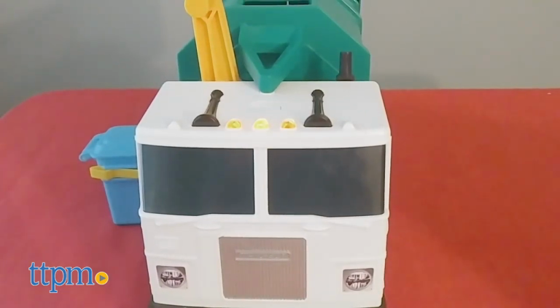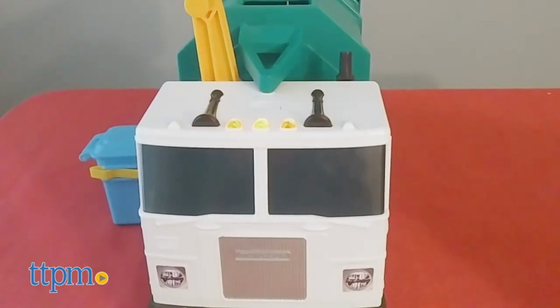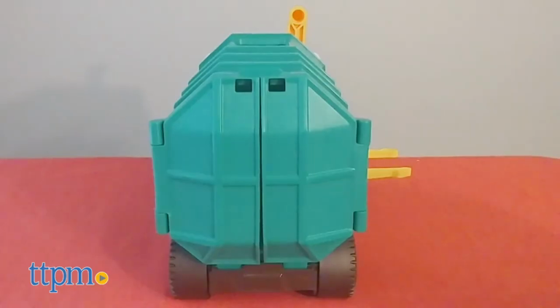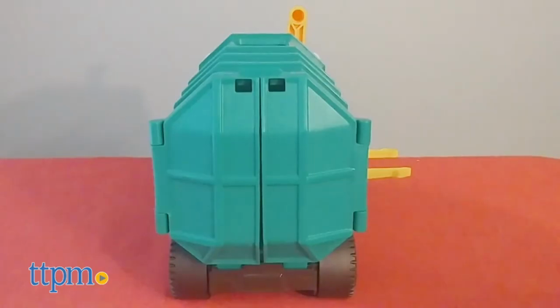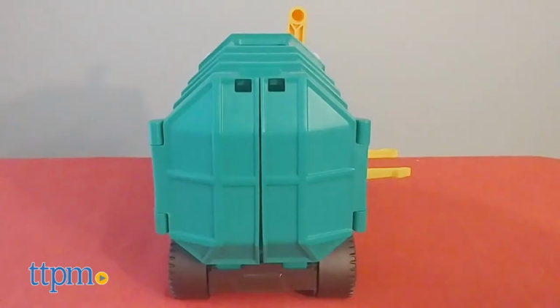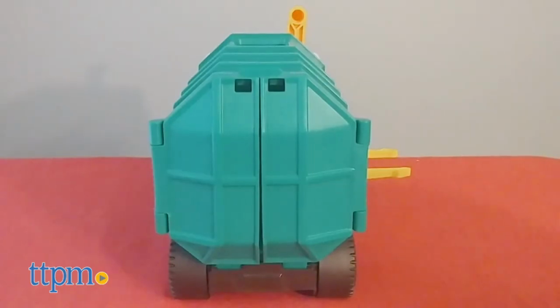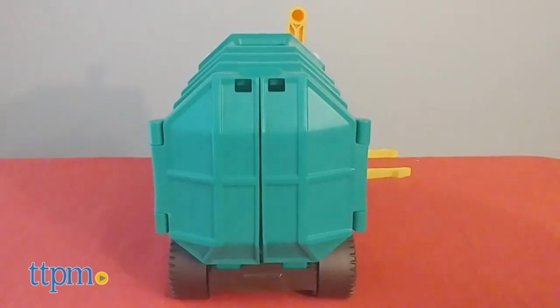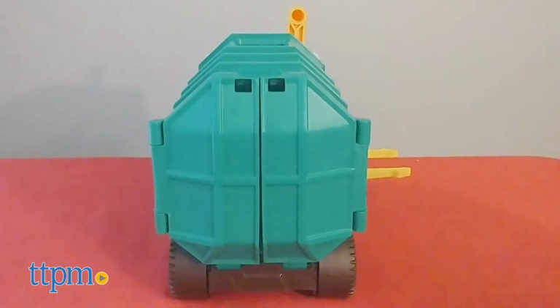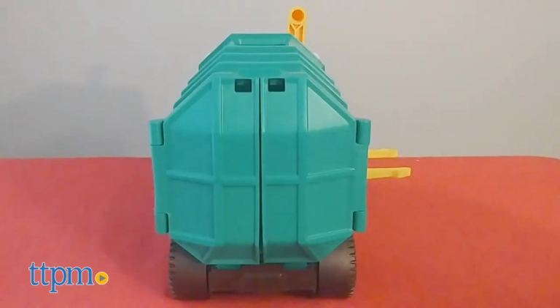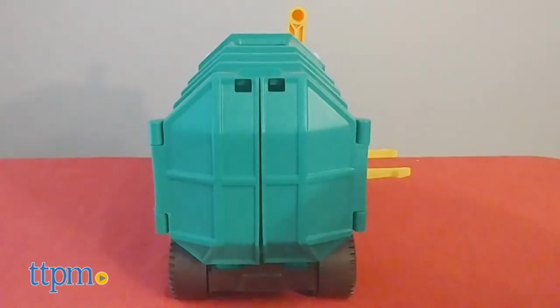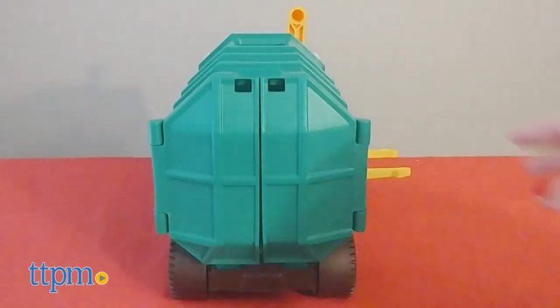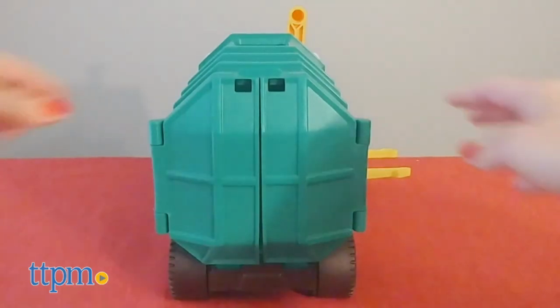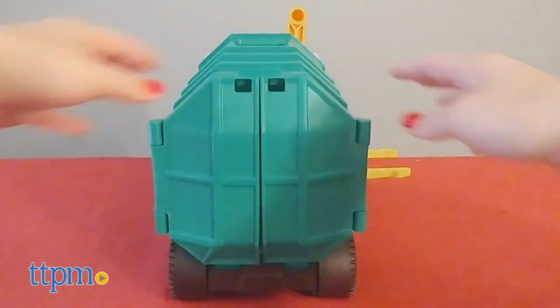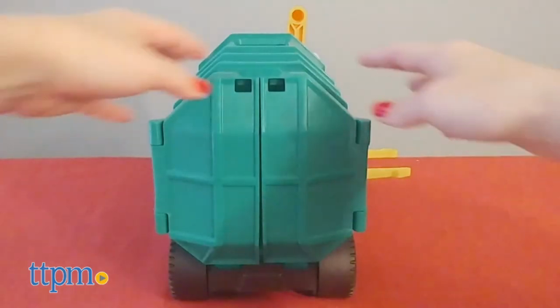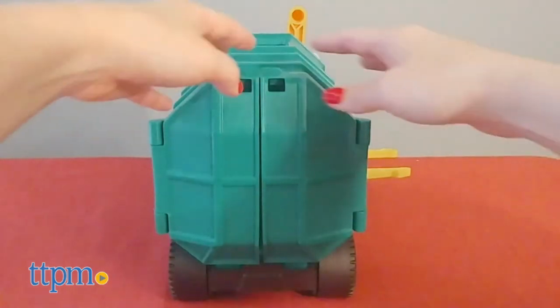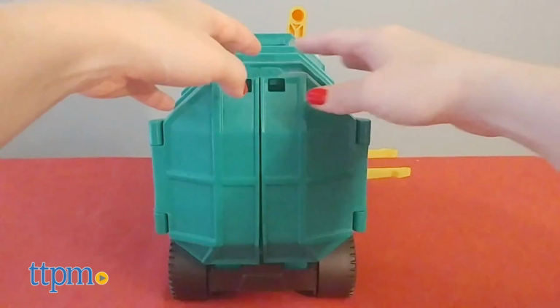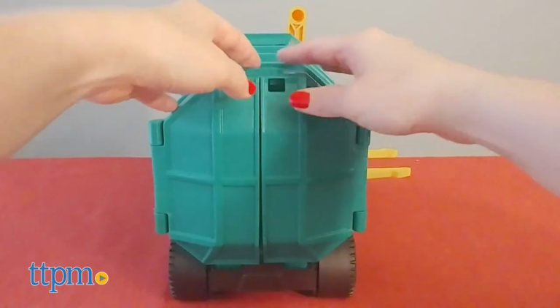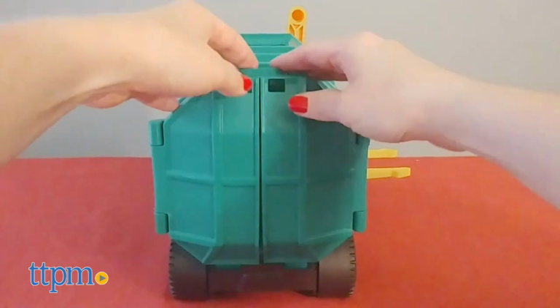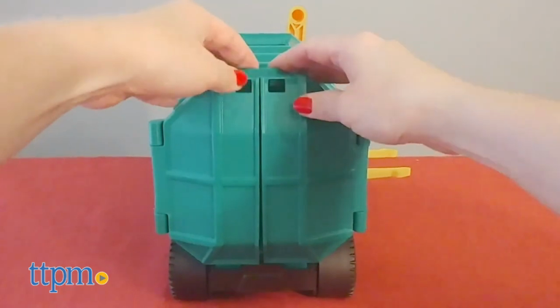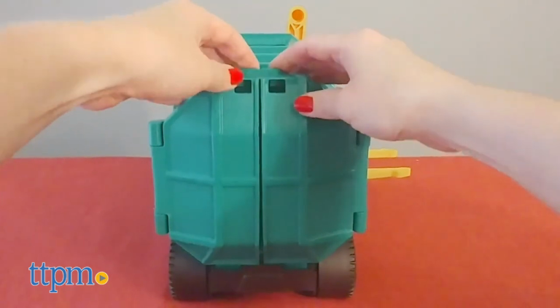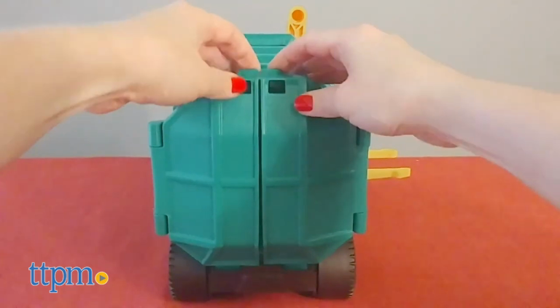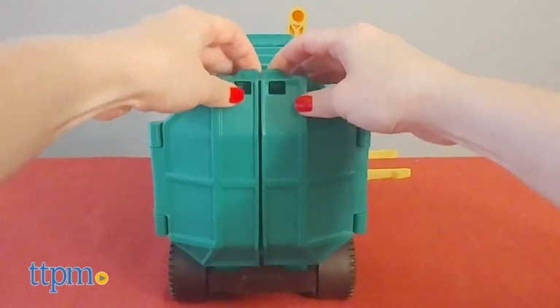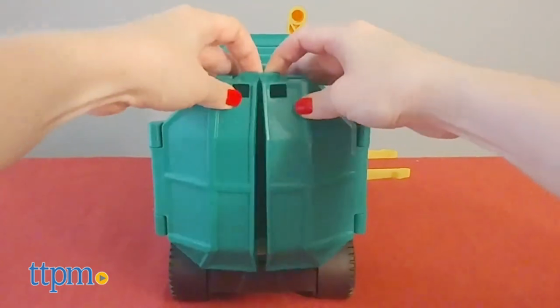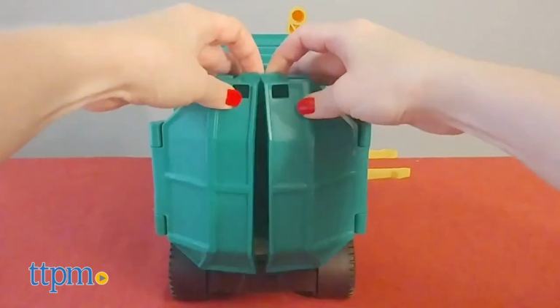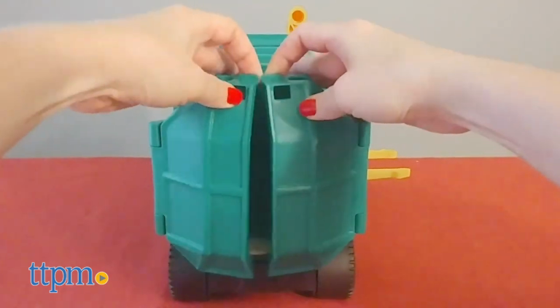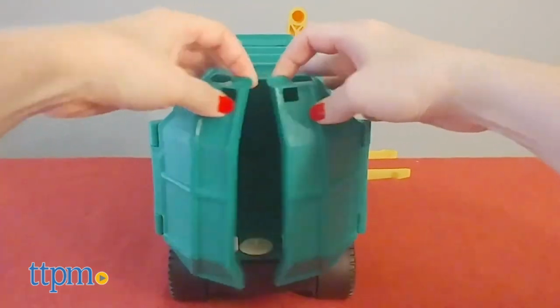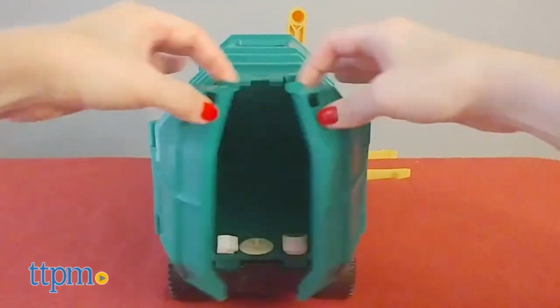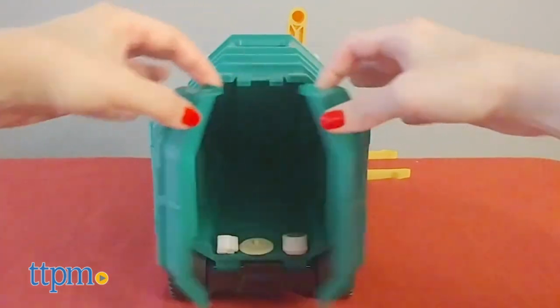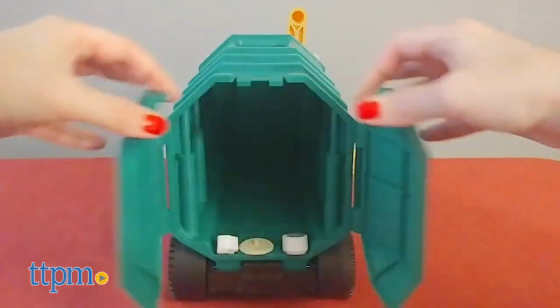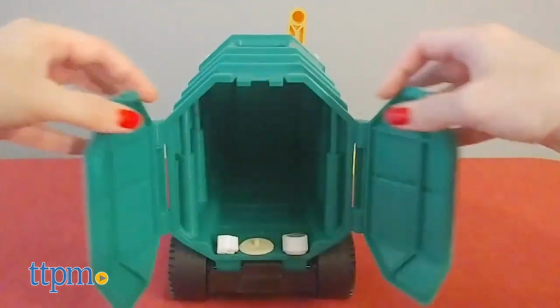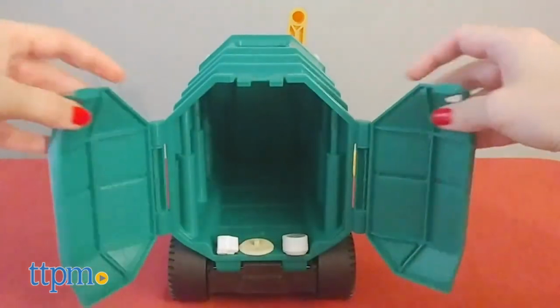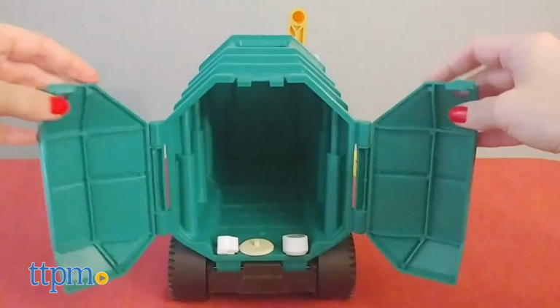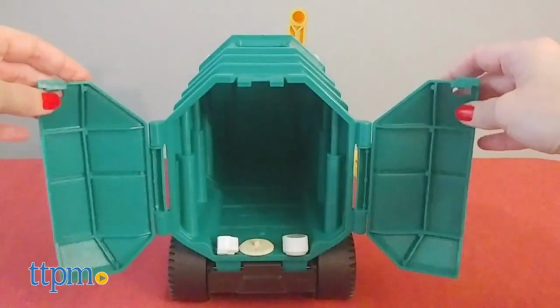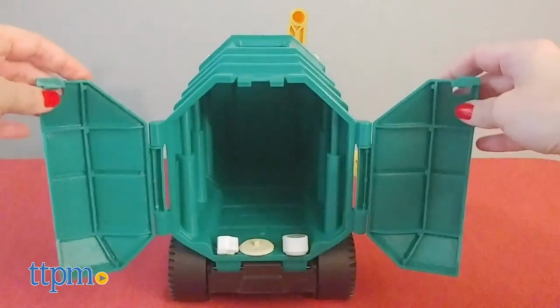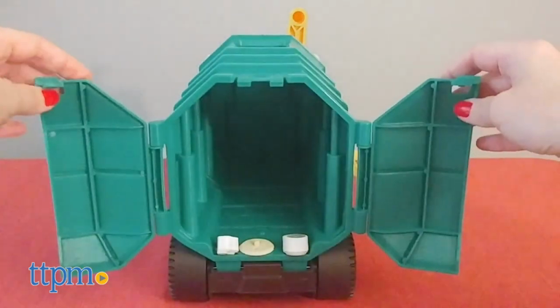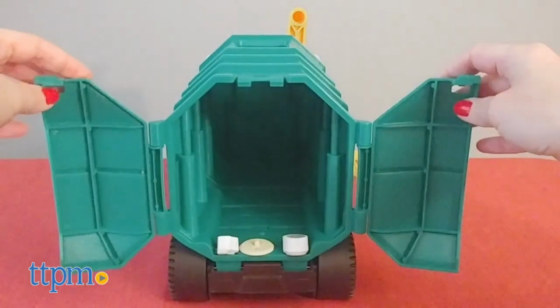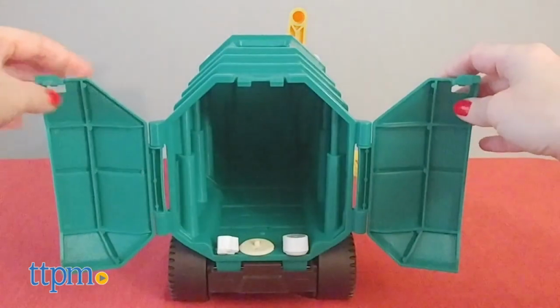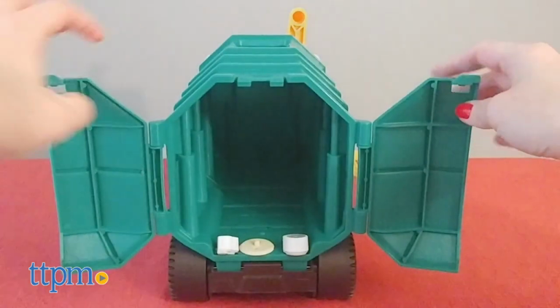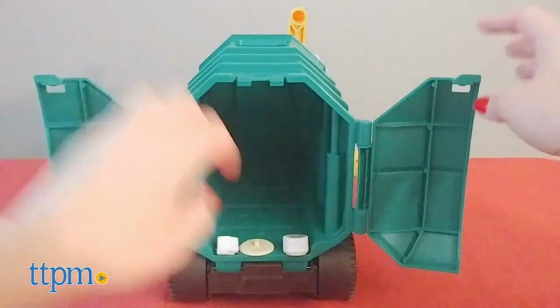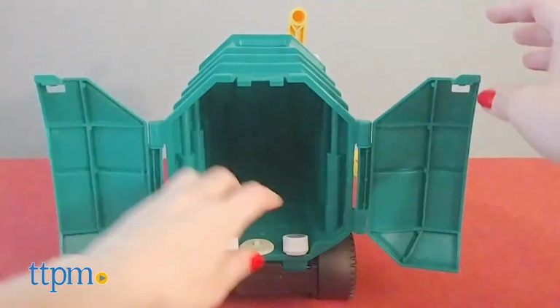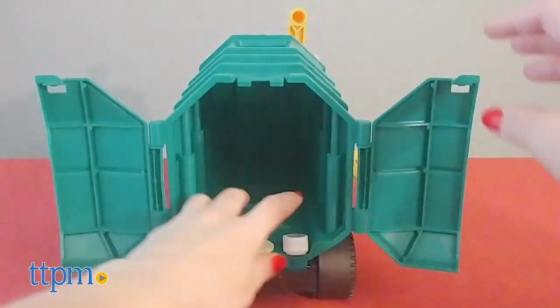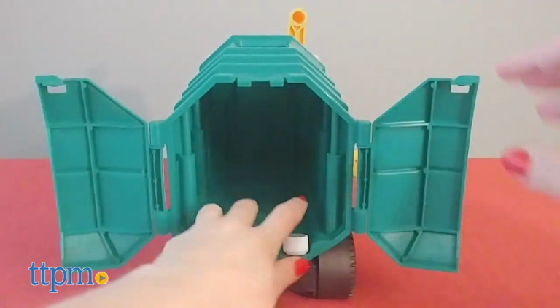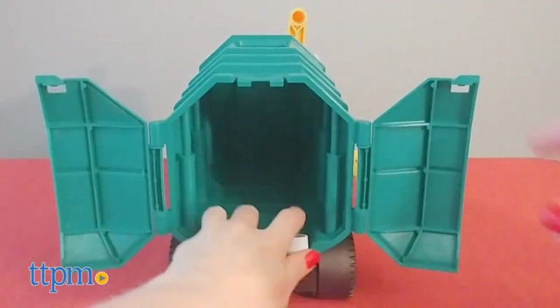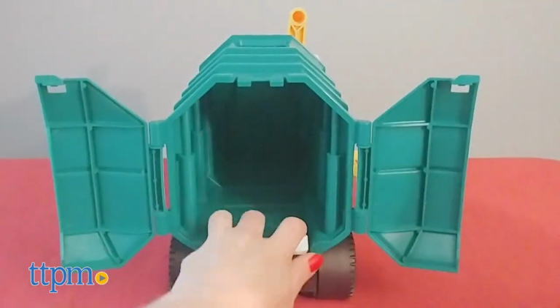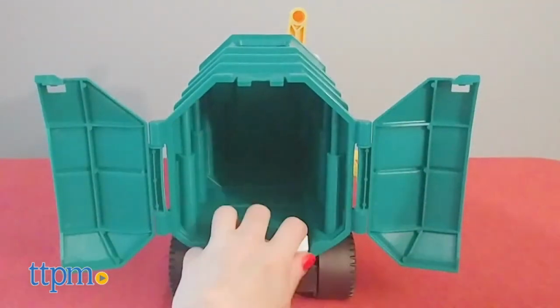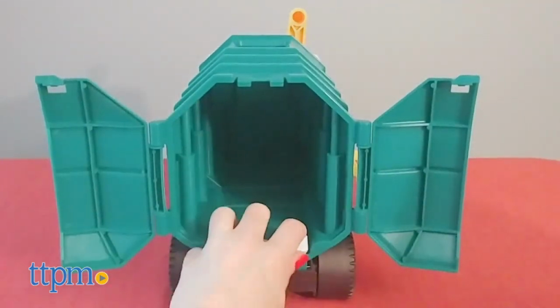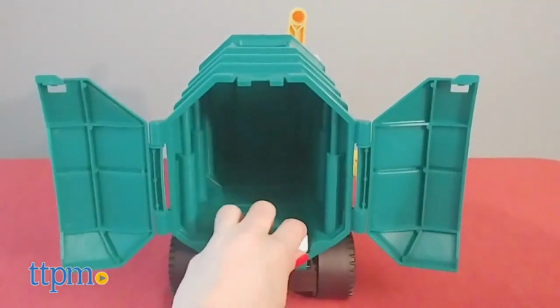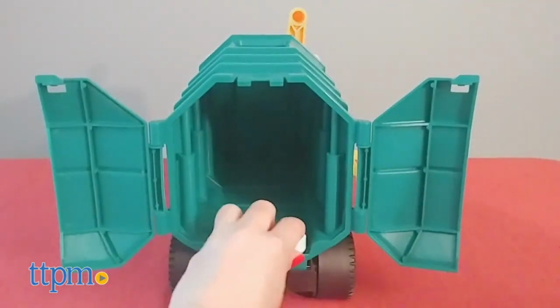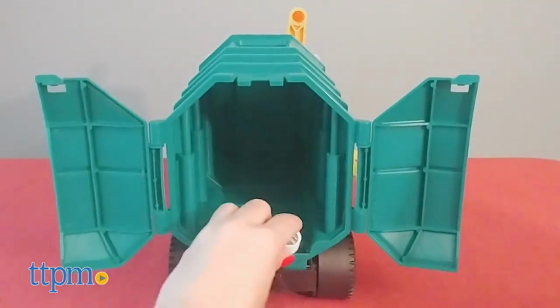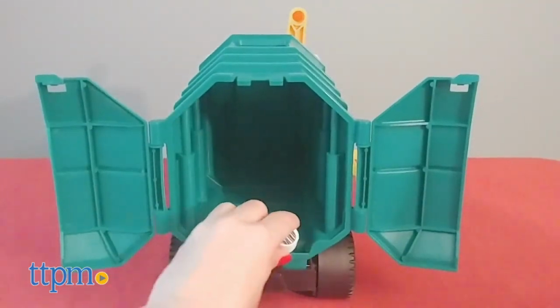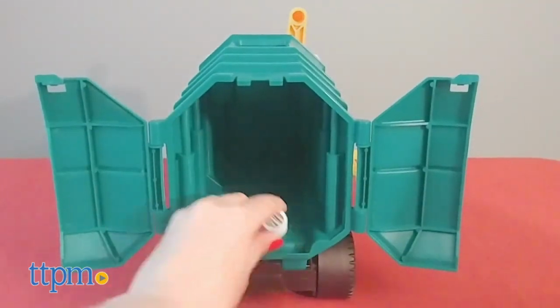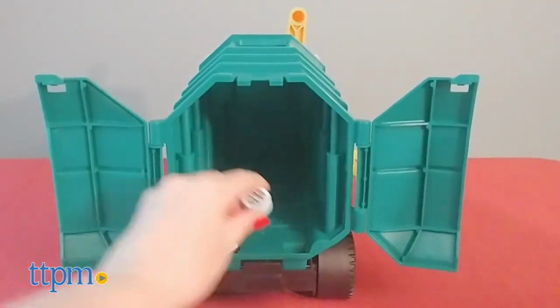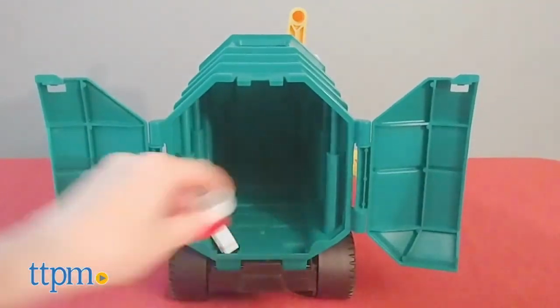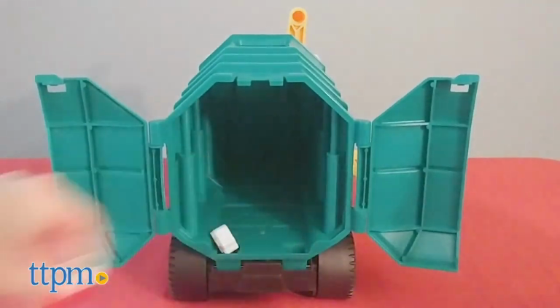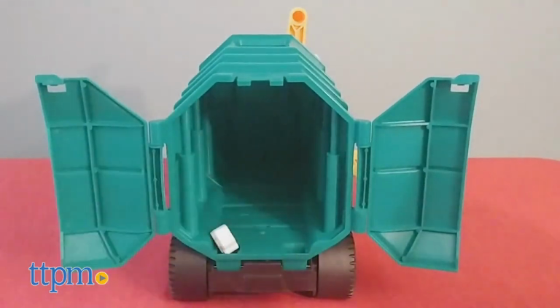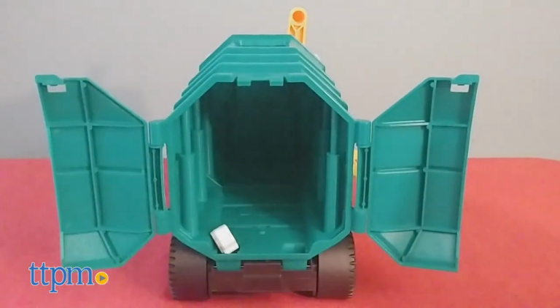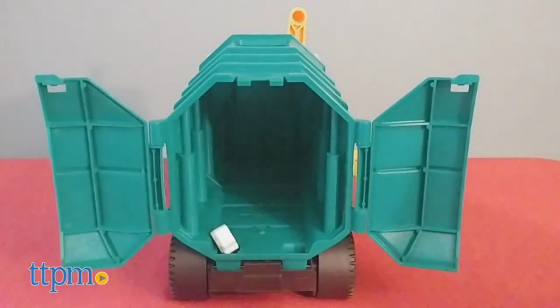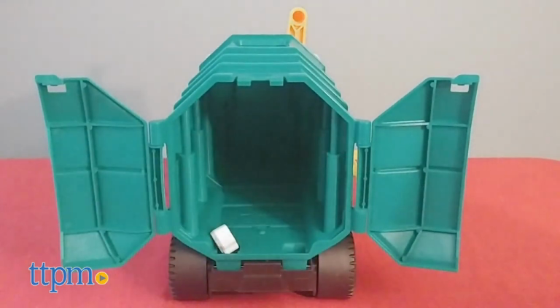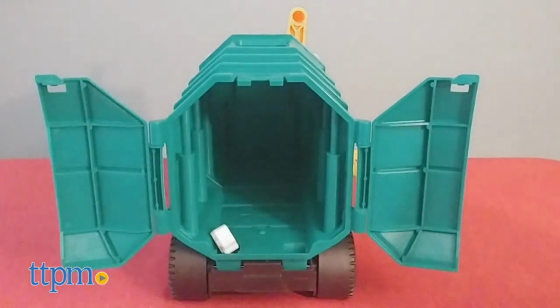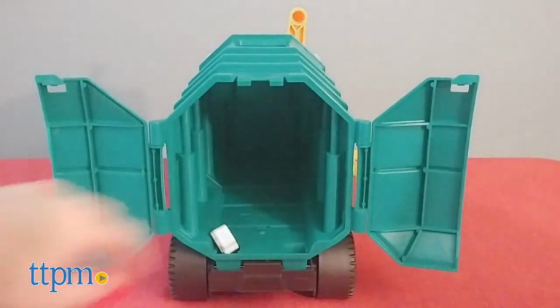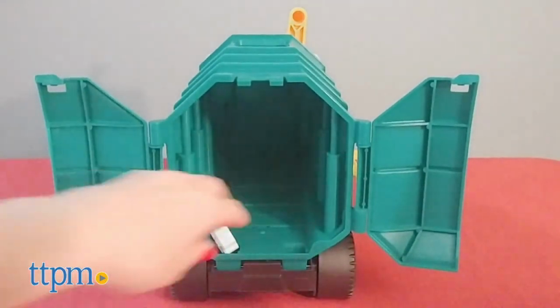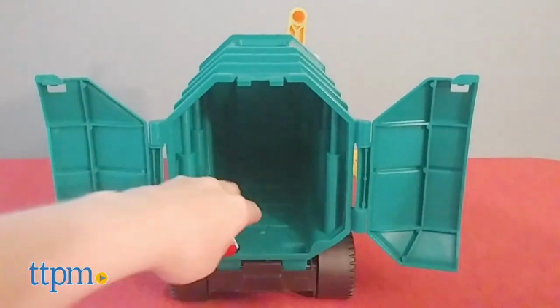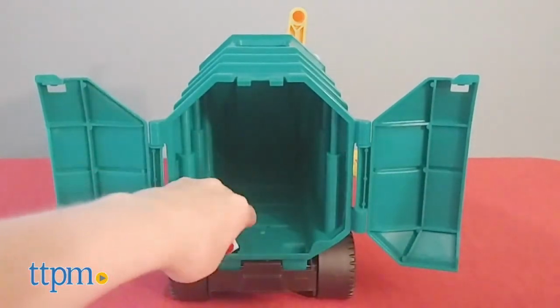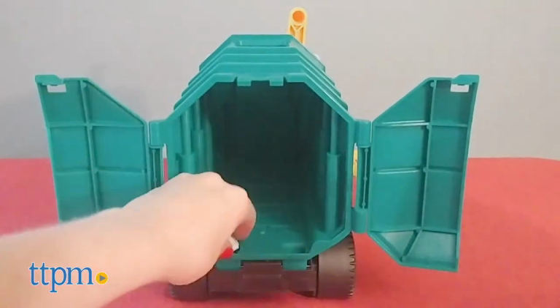The rear of the truck even opens up so kids can put pretend trash inside — think small cars, blocks, and other trinkets — for more dumping action.